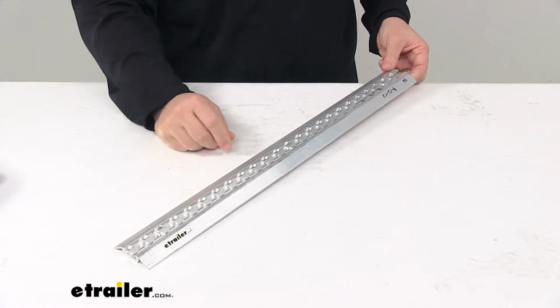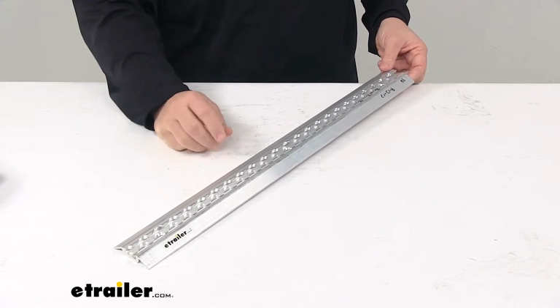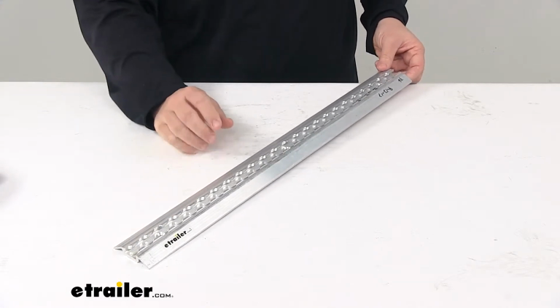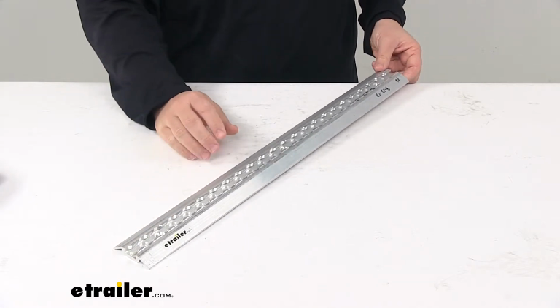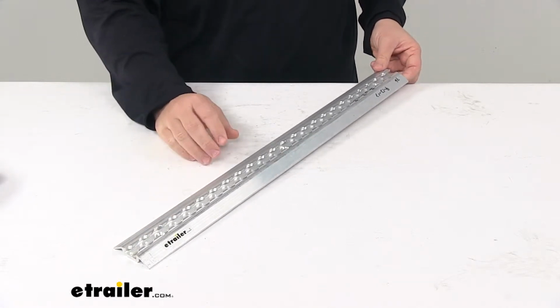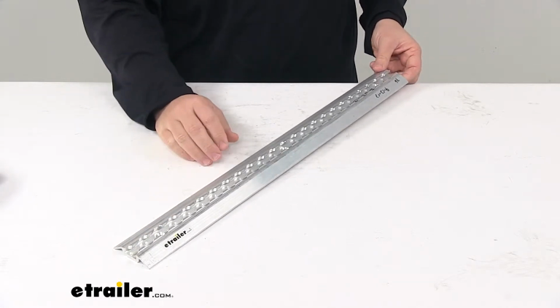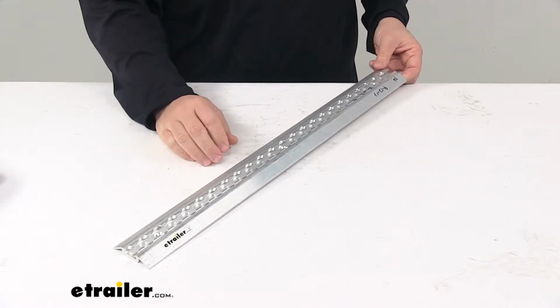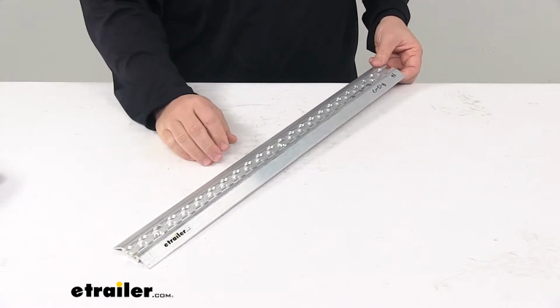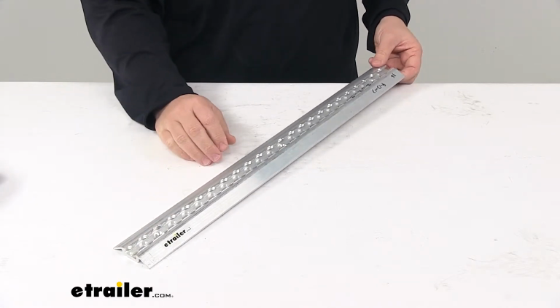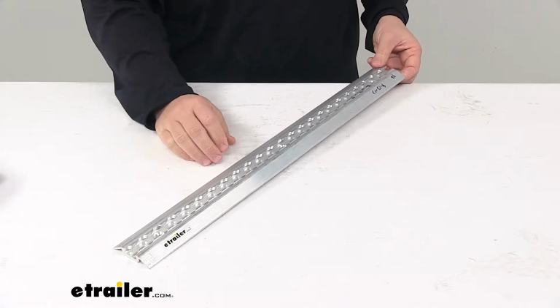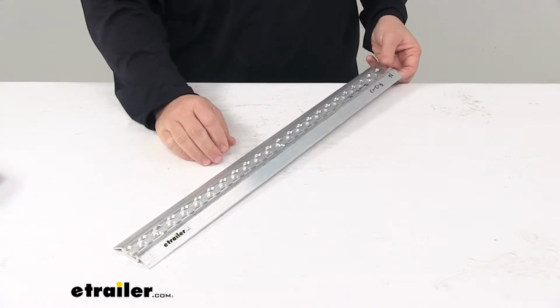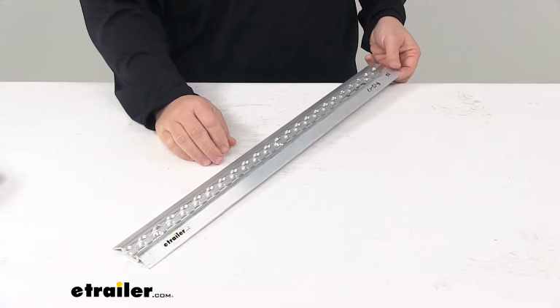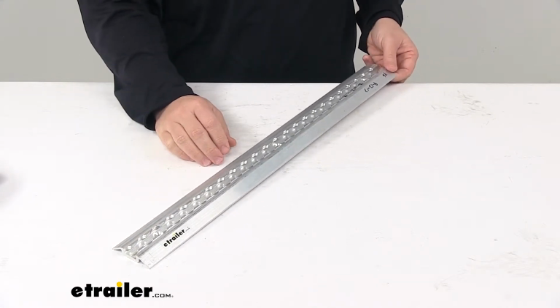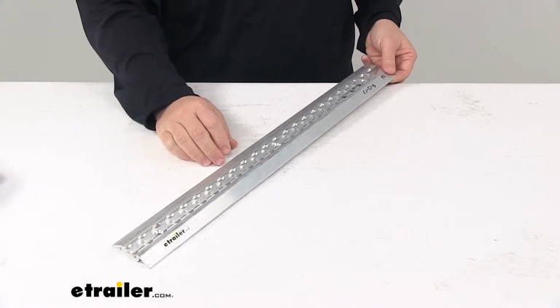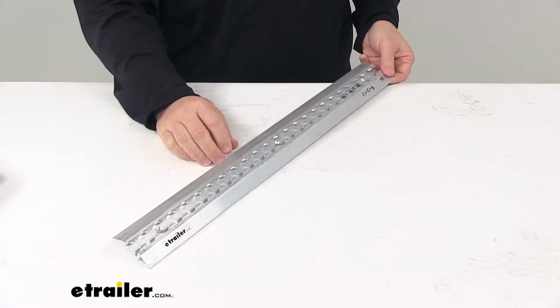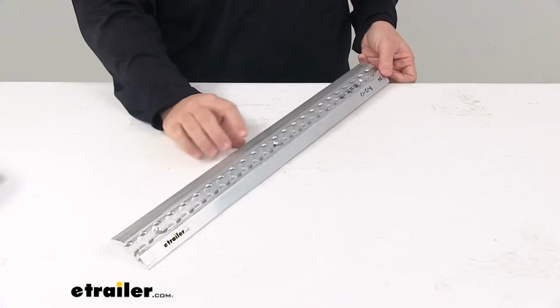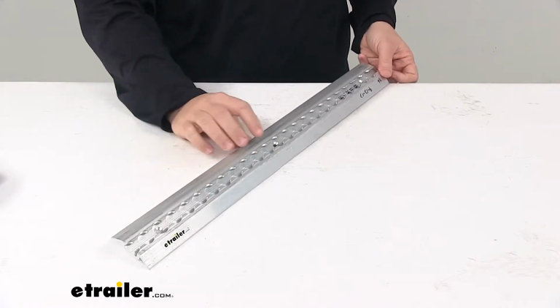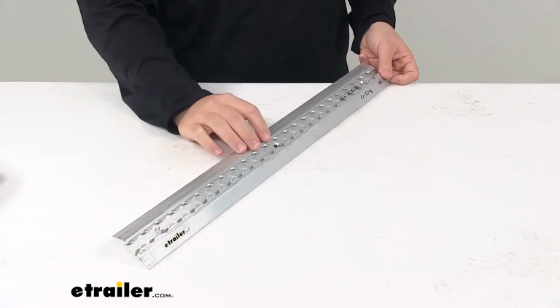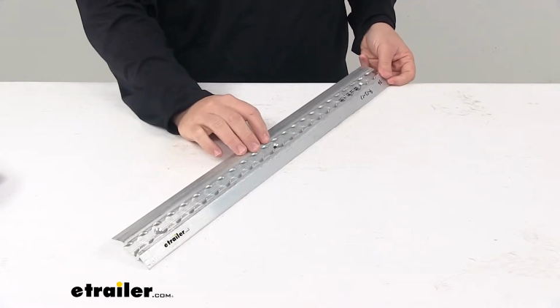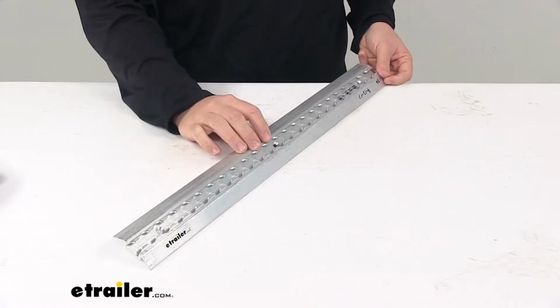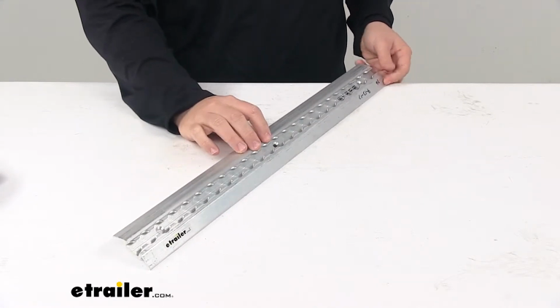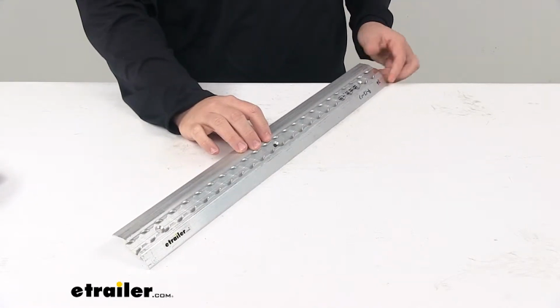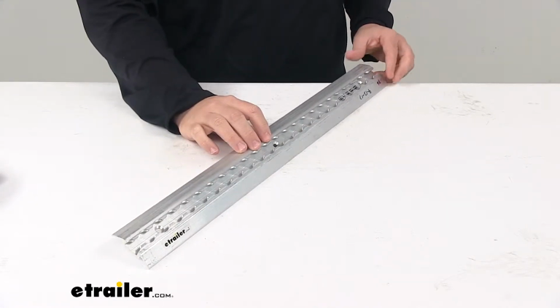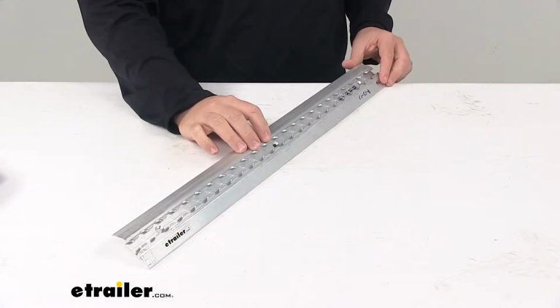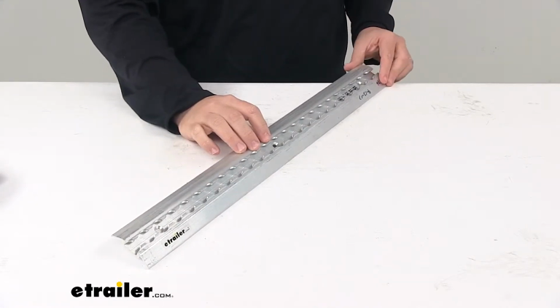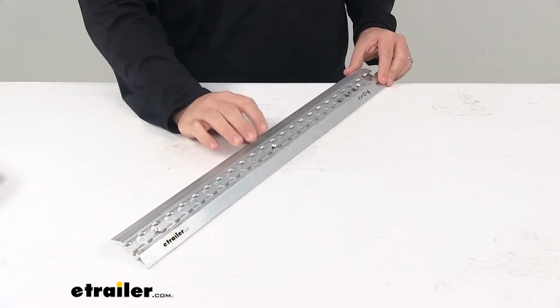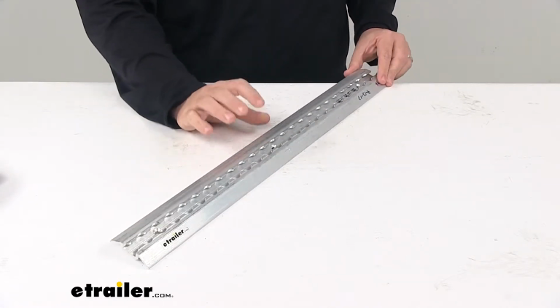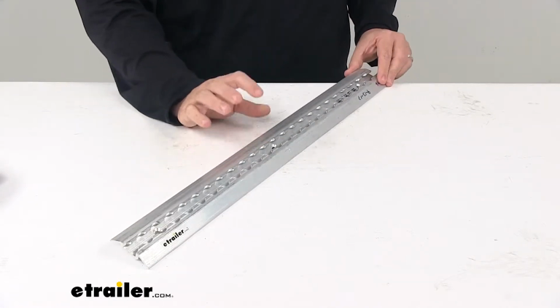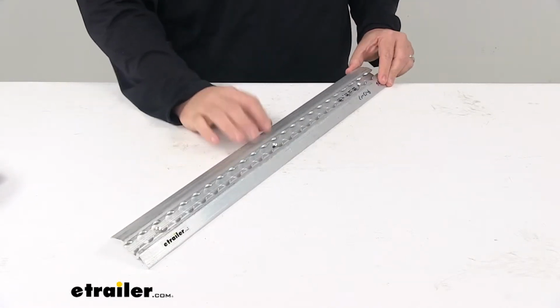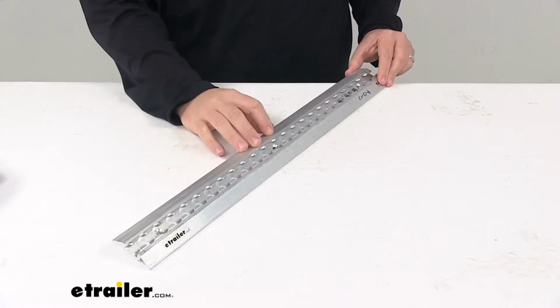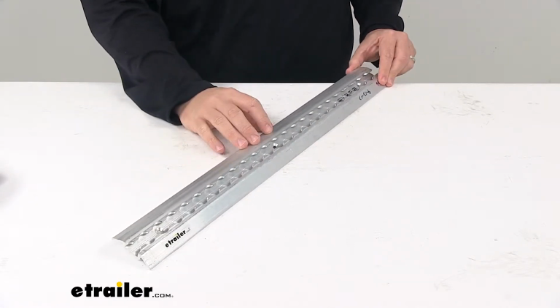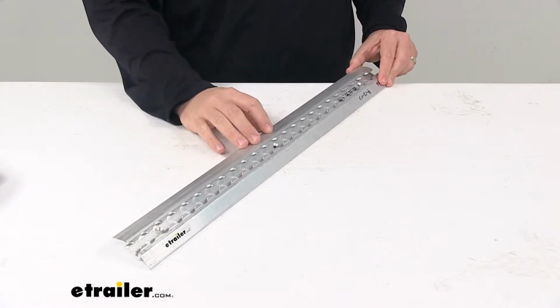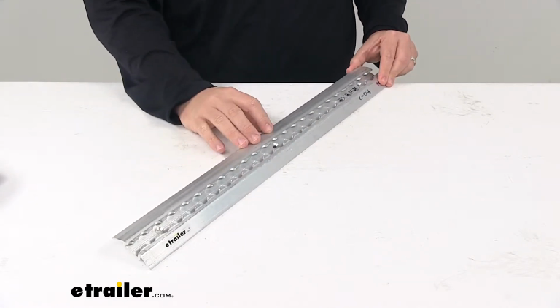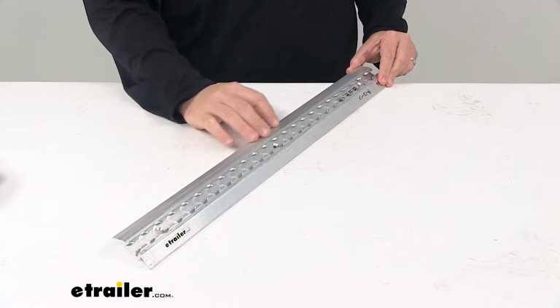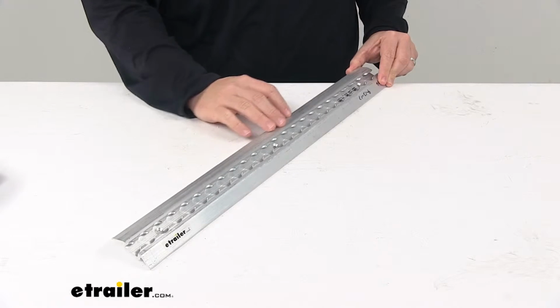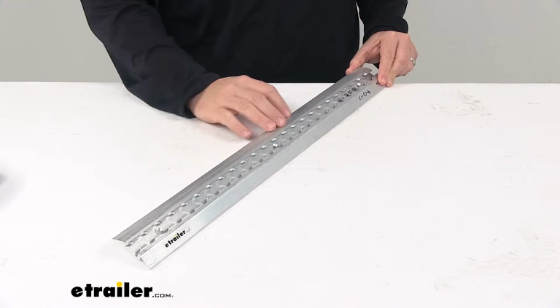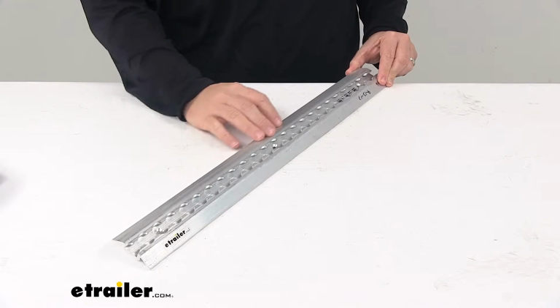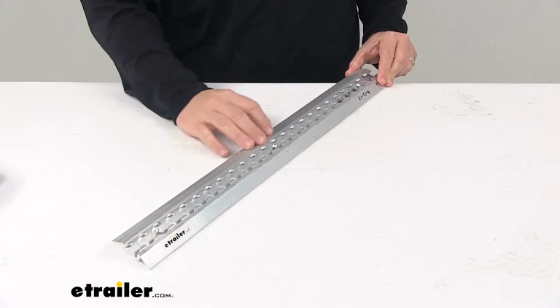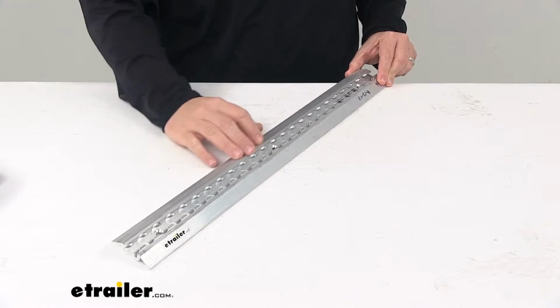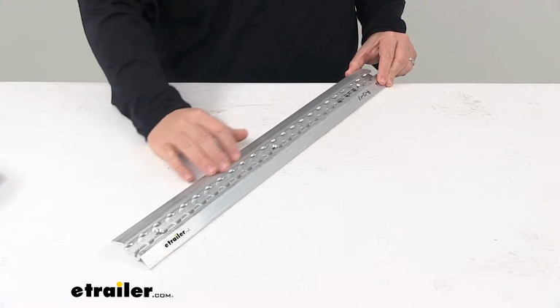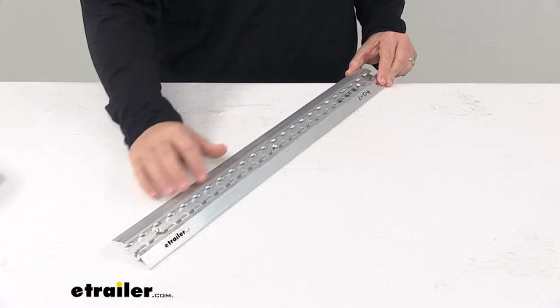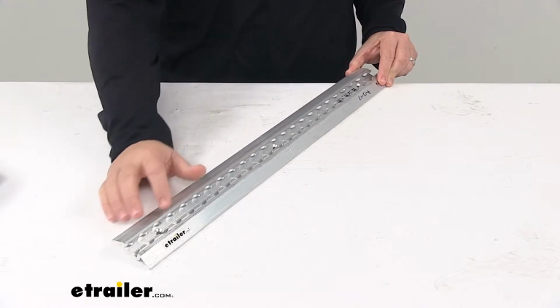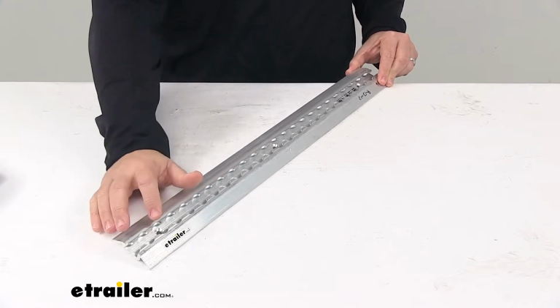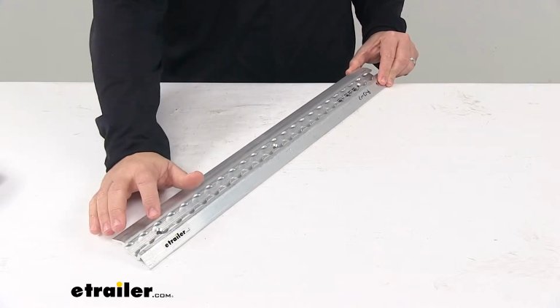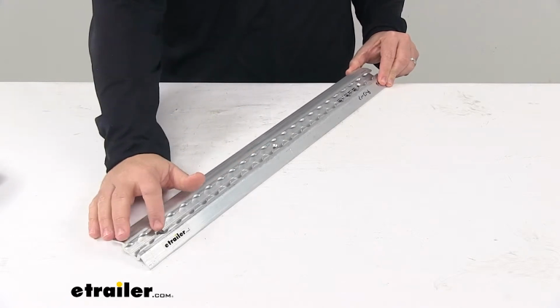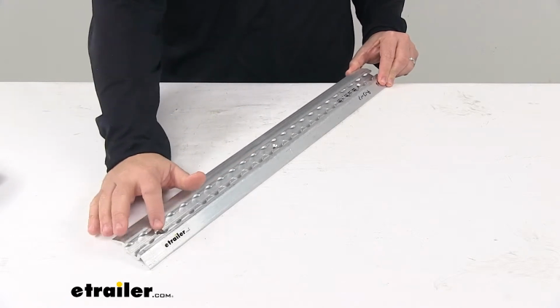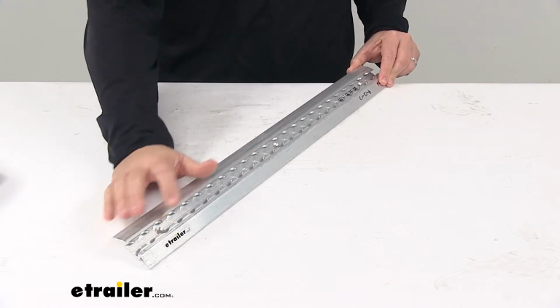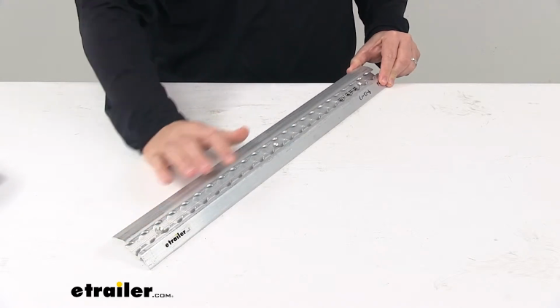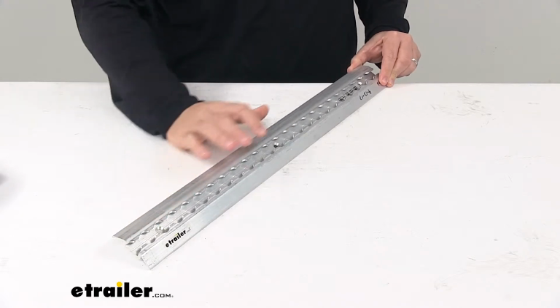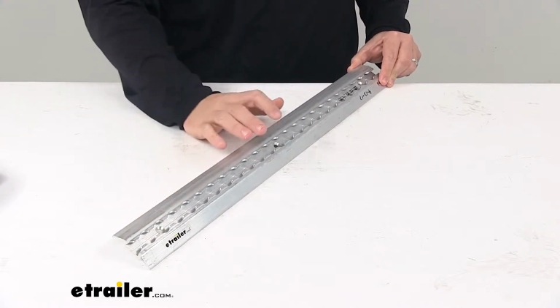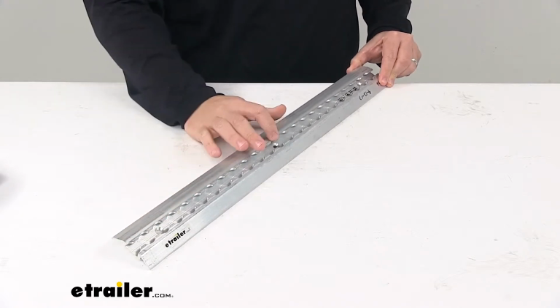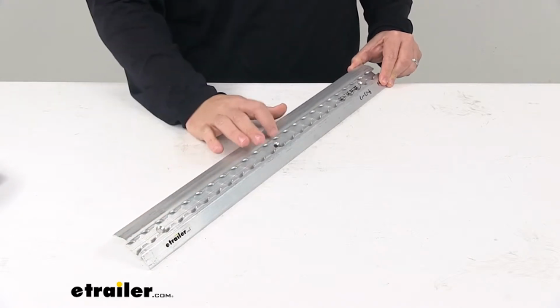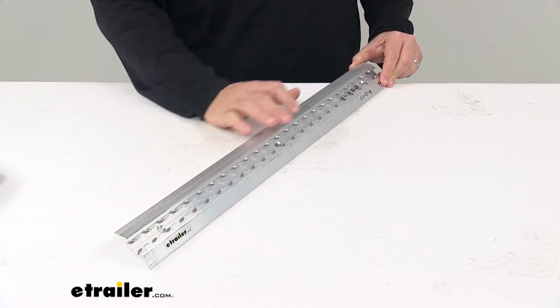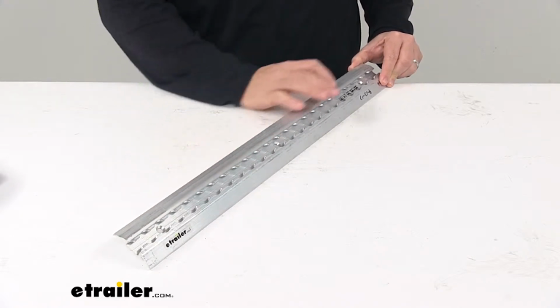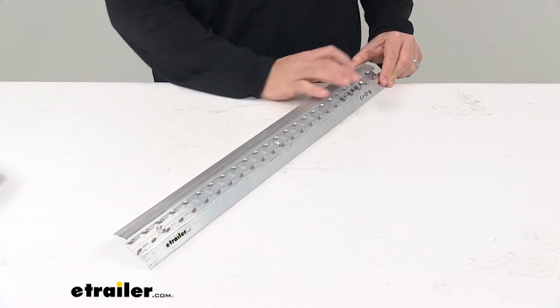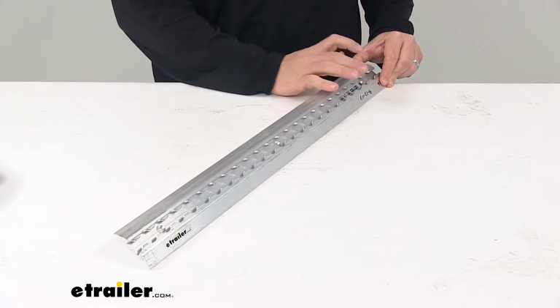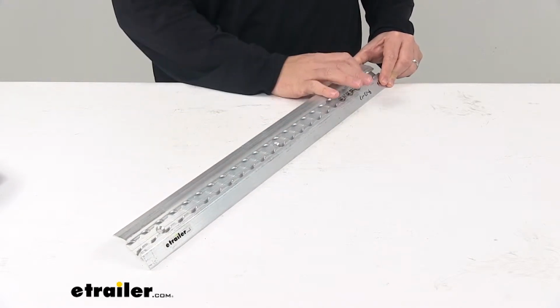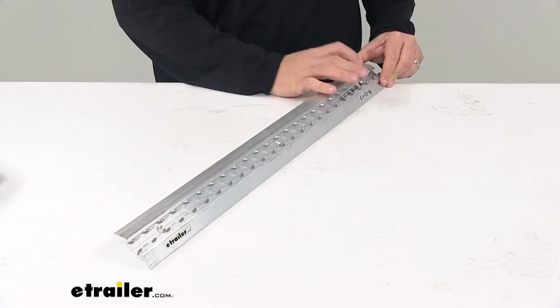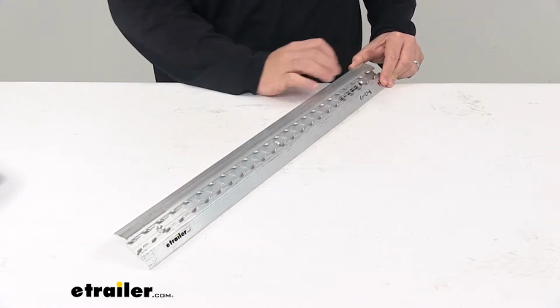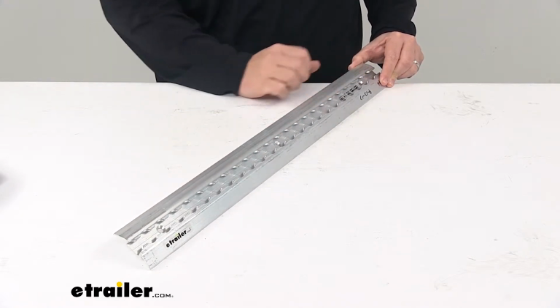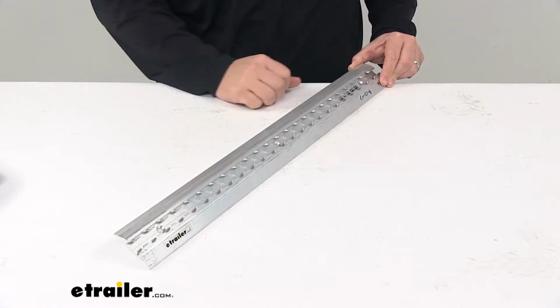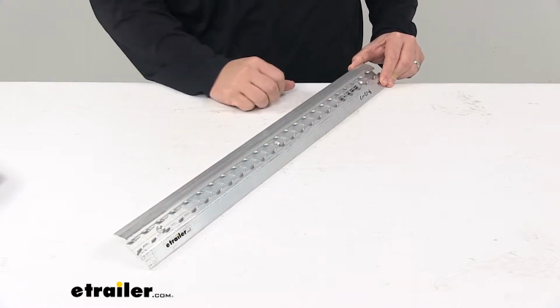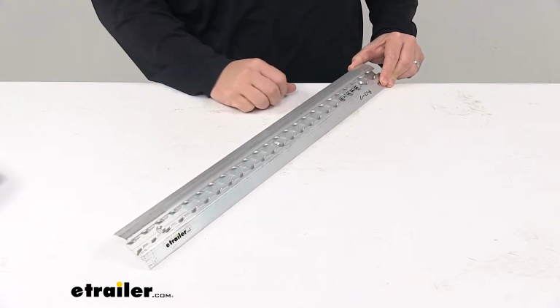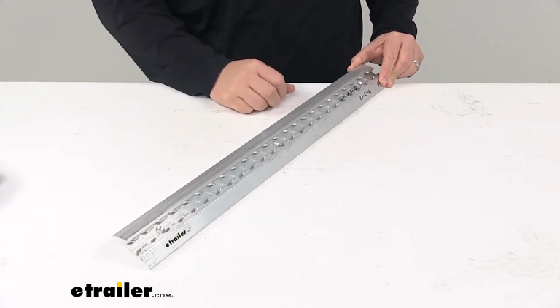It does require hardware for installation. This specific piece of track has three mount holes on it.